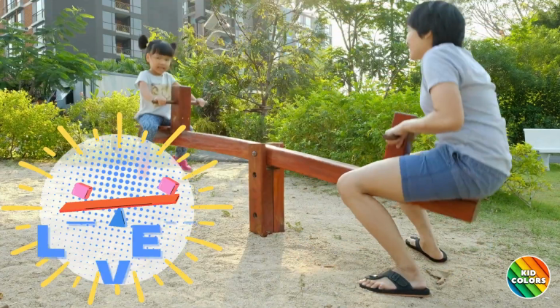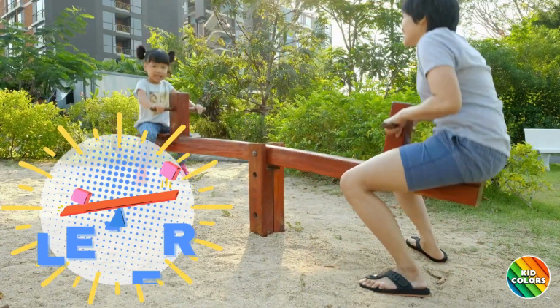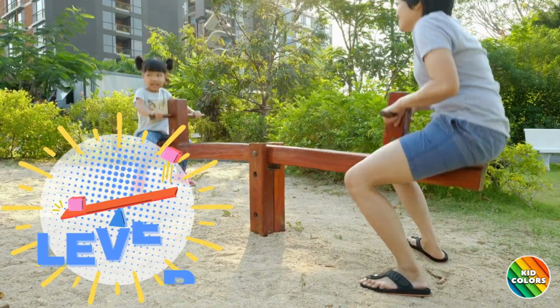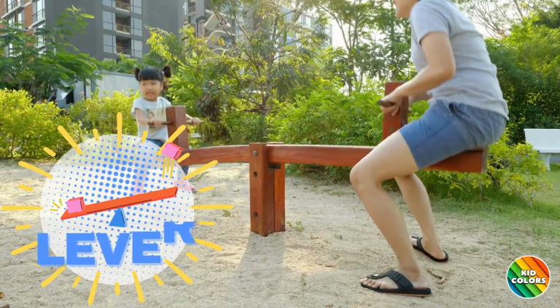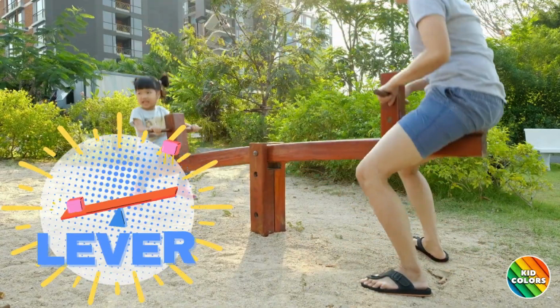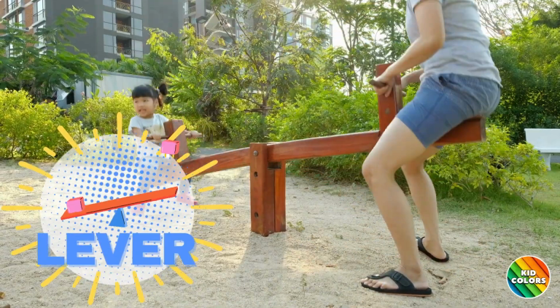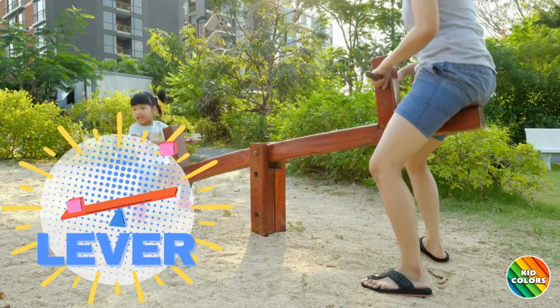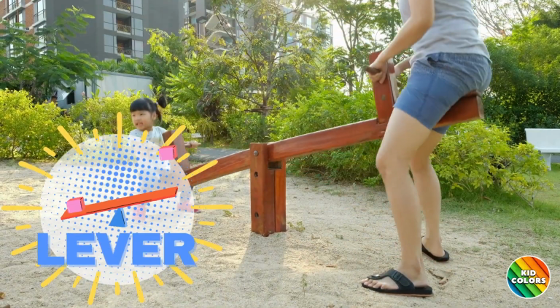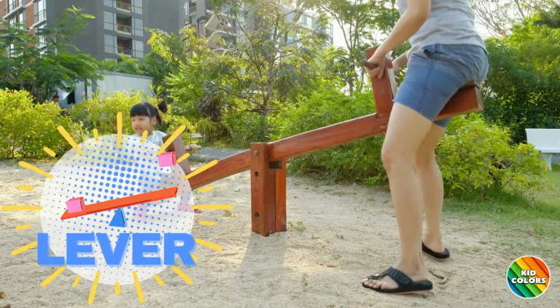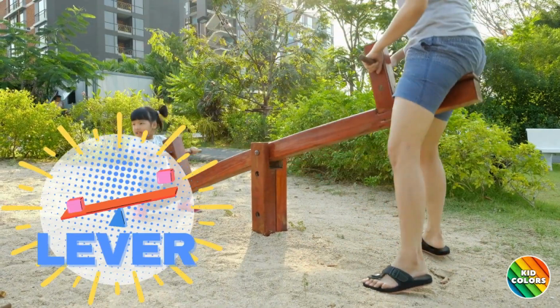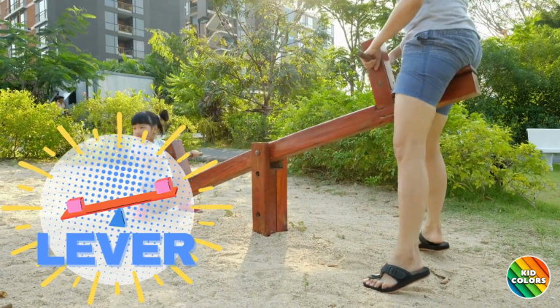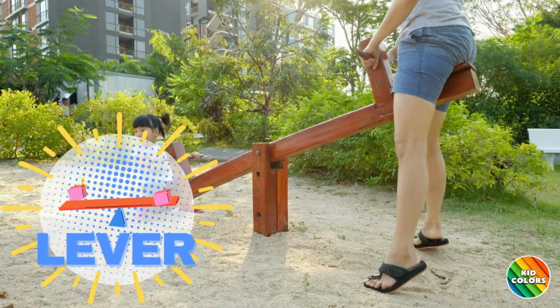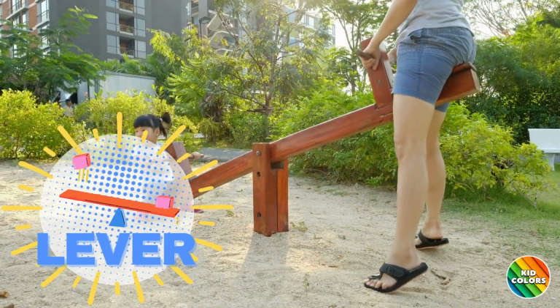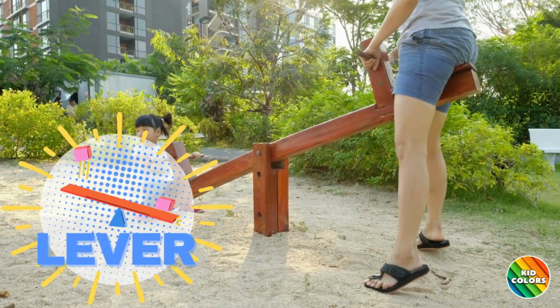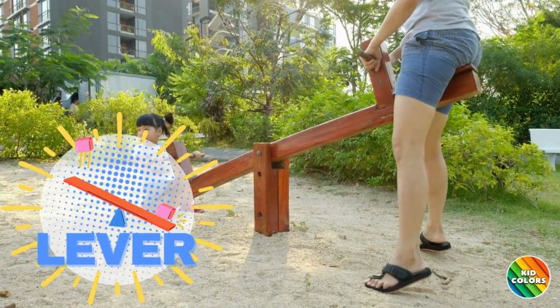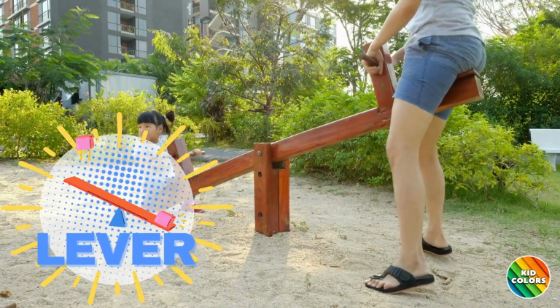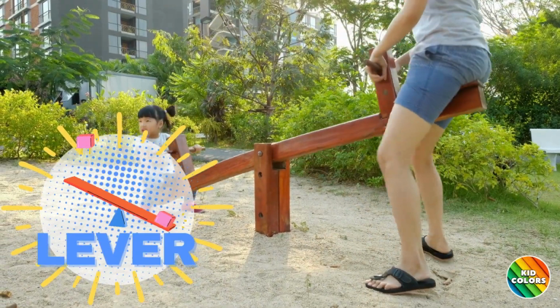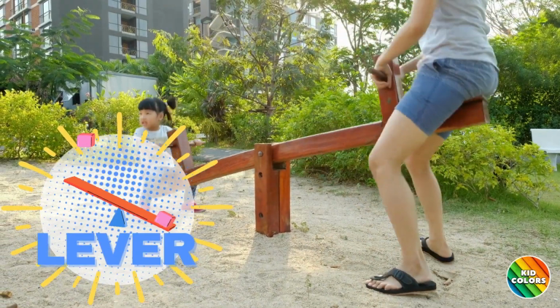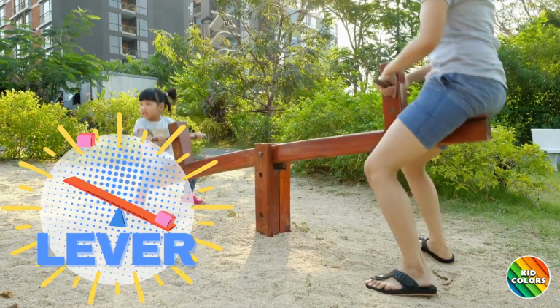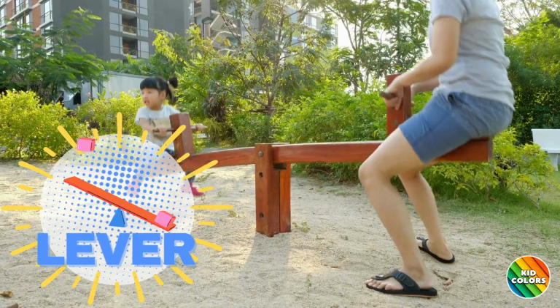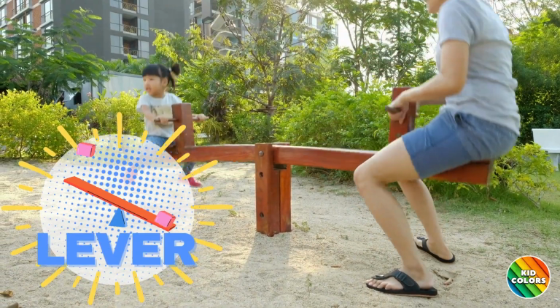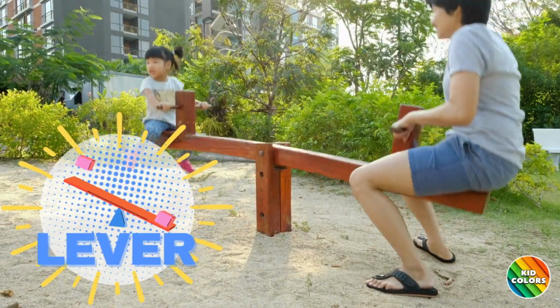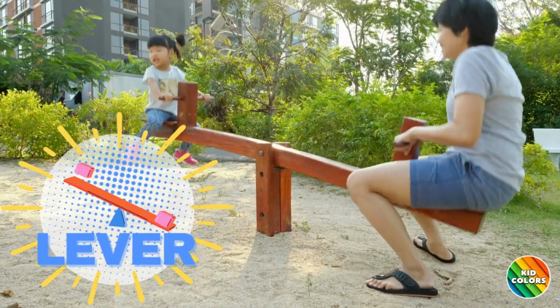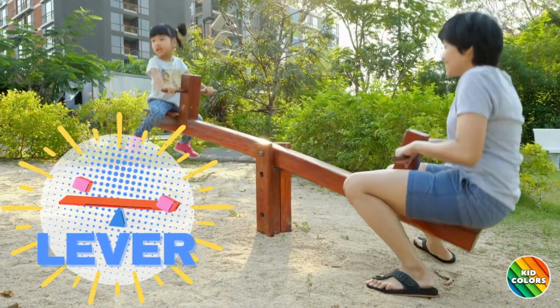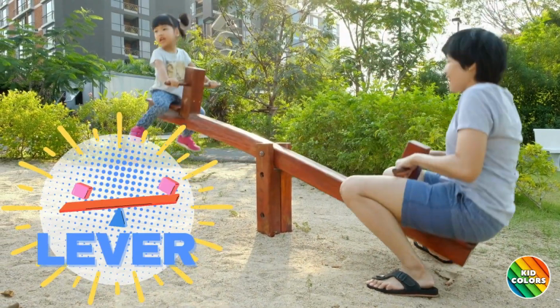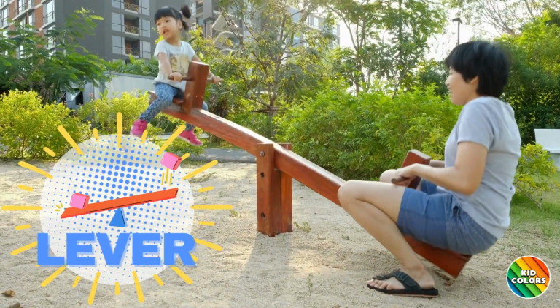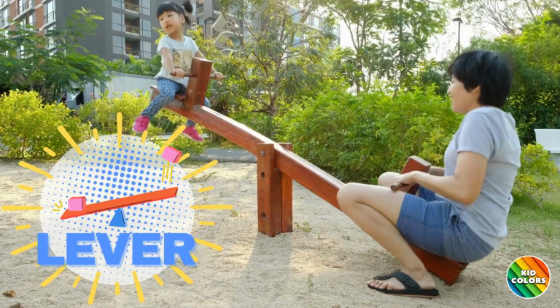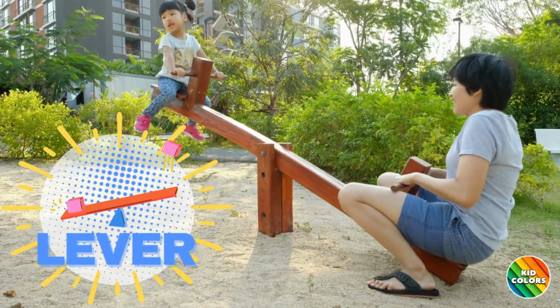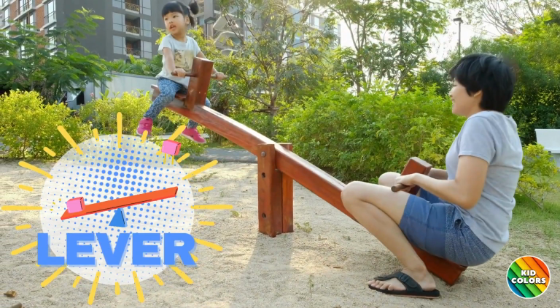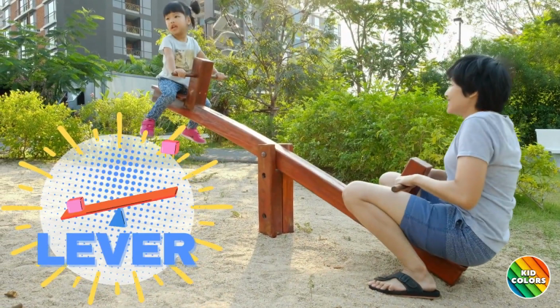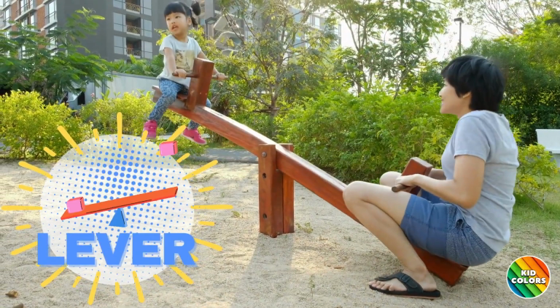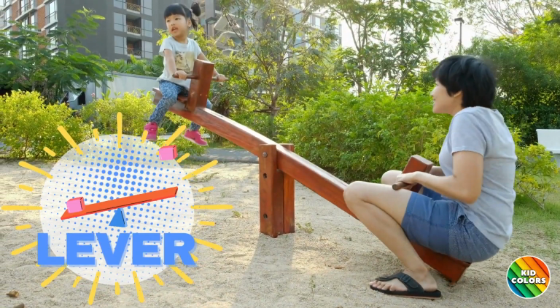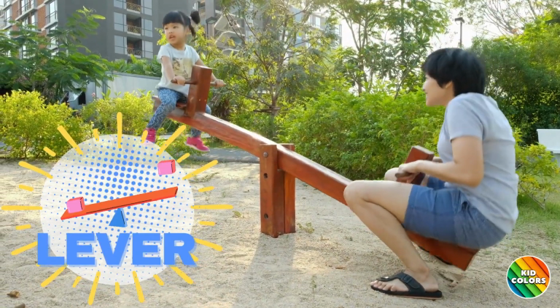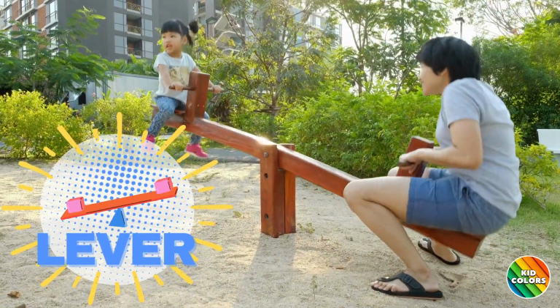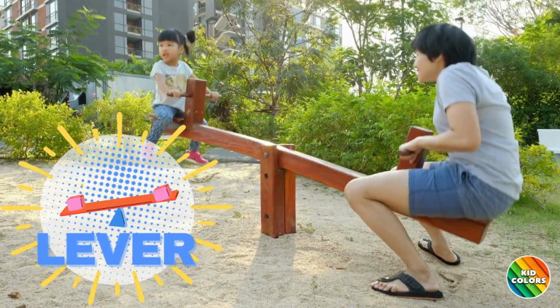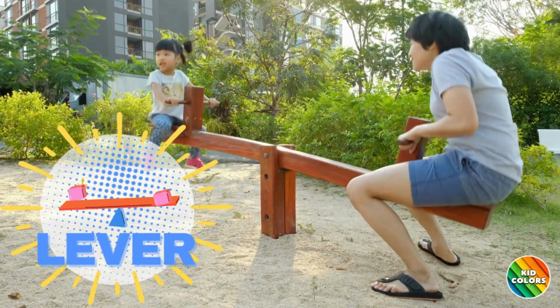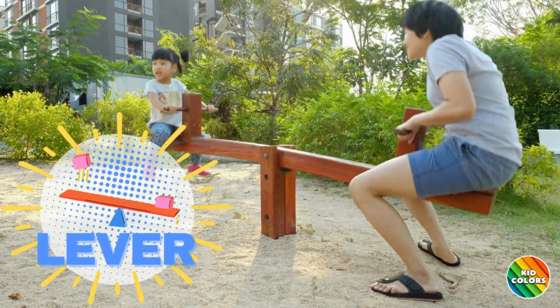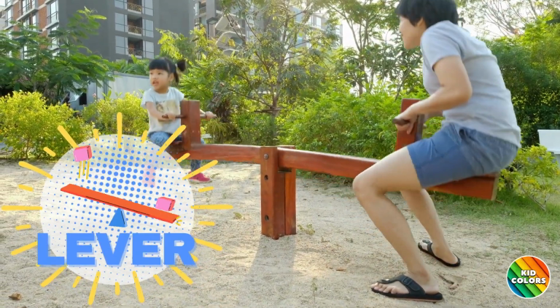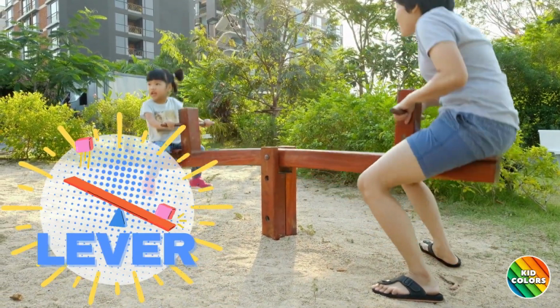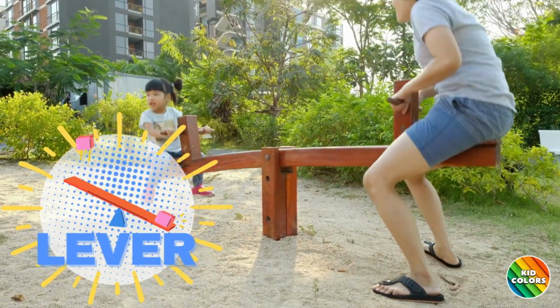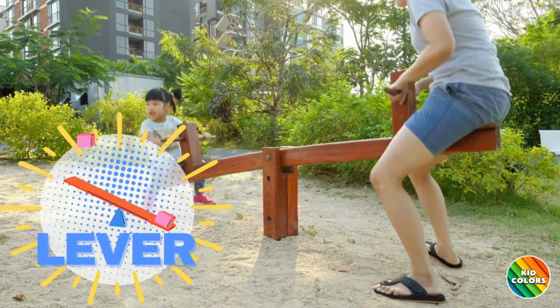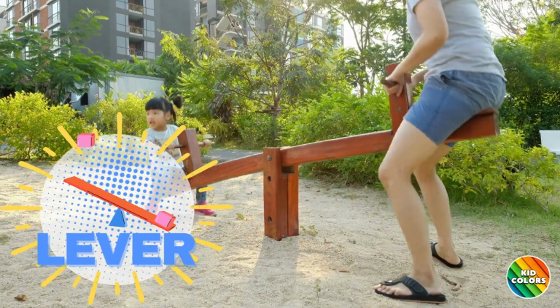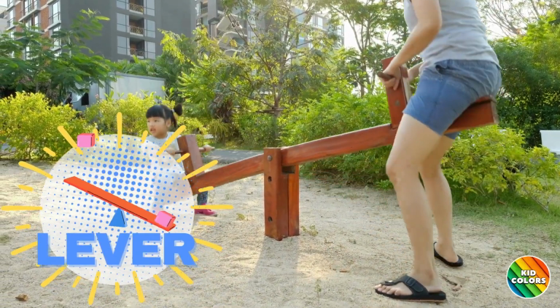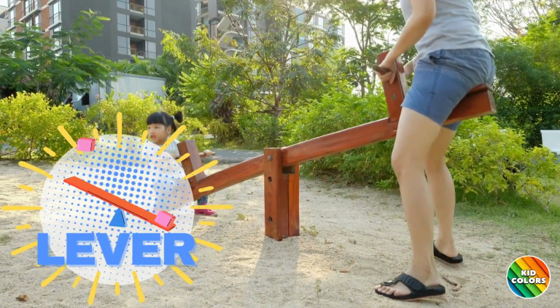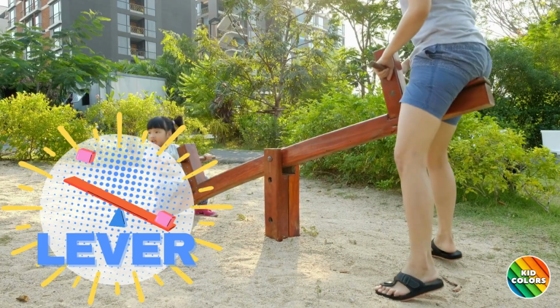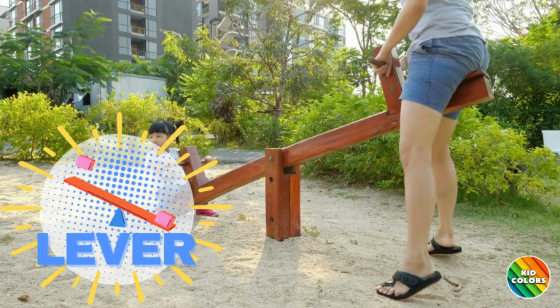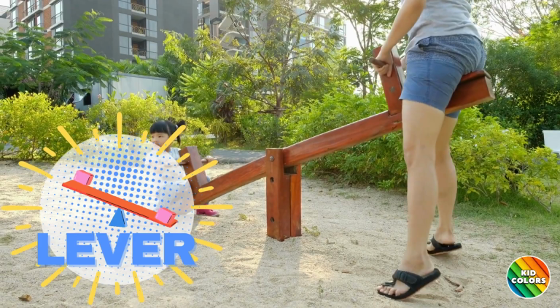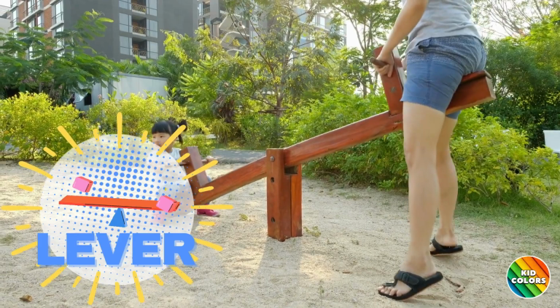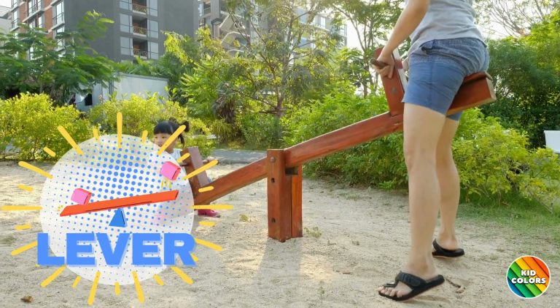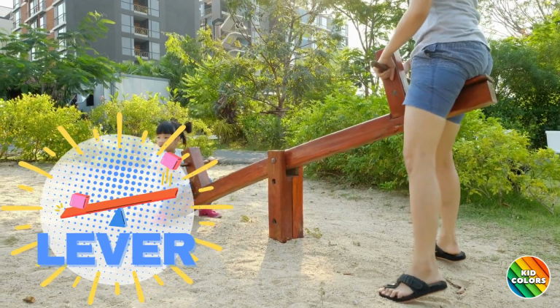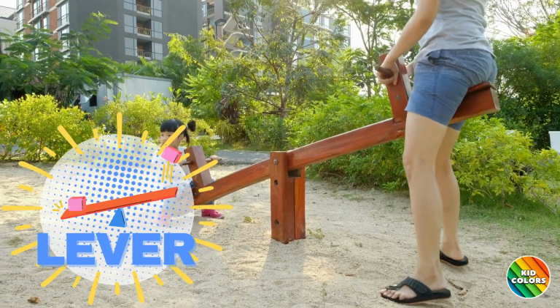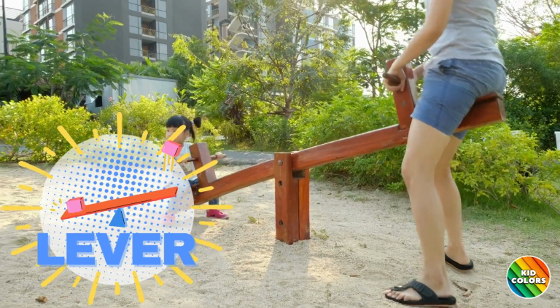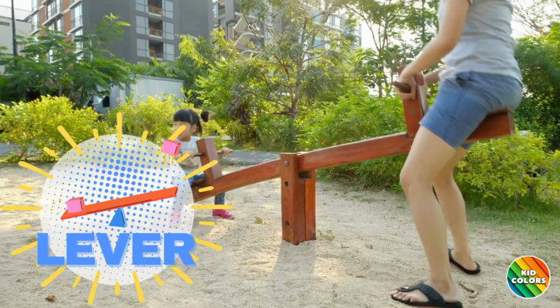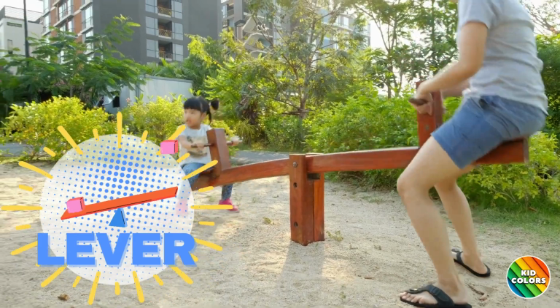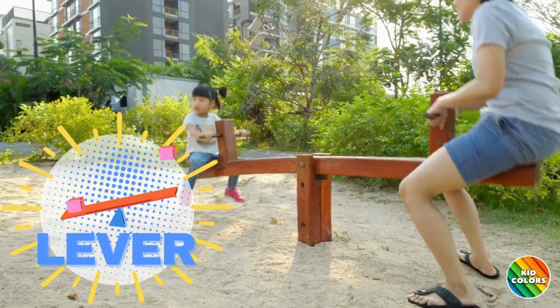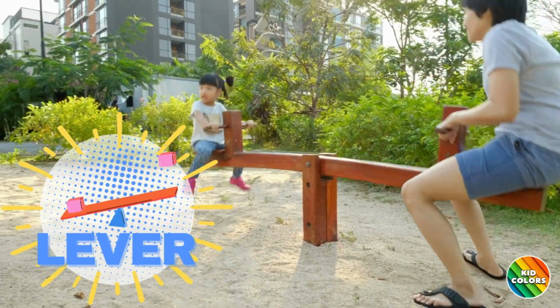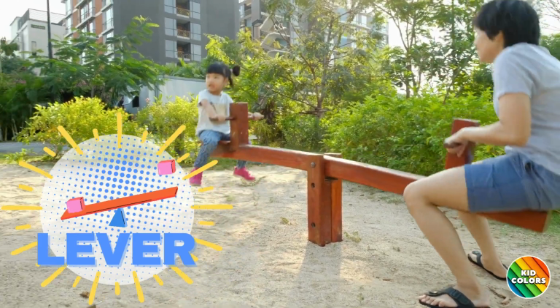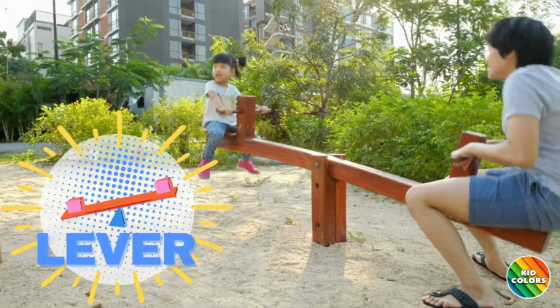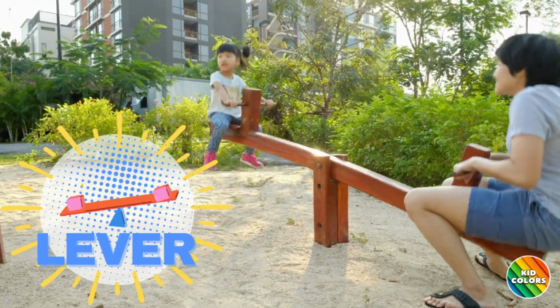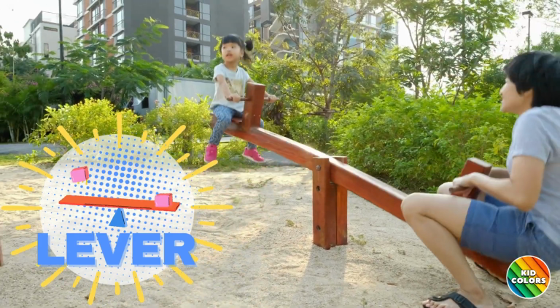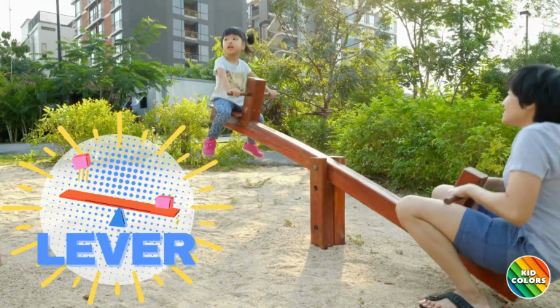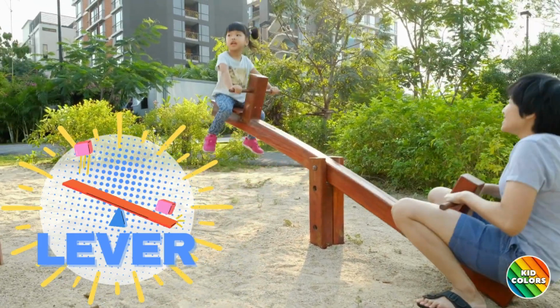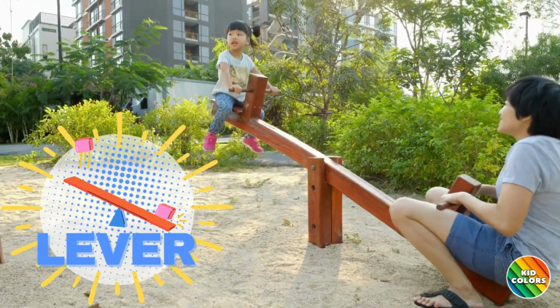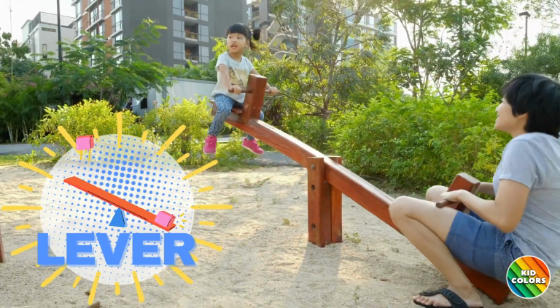Lever. Think of a seesaw at the playground. It helps lift things when you push or pull one side.